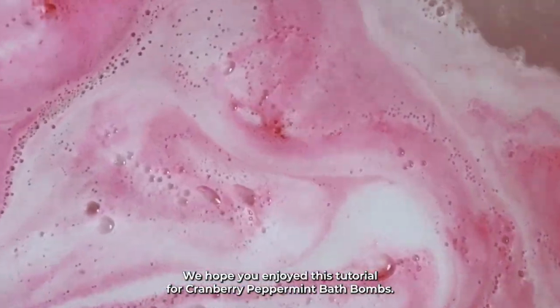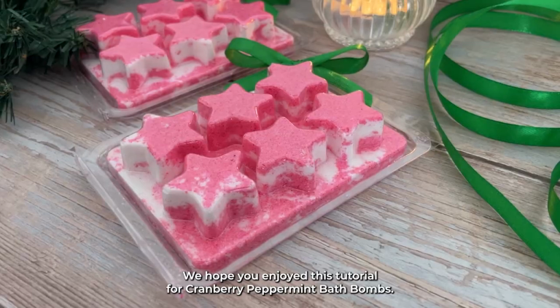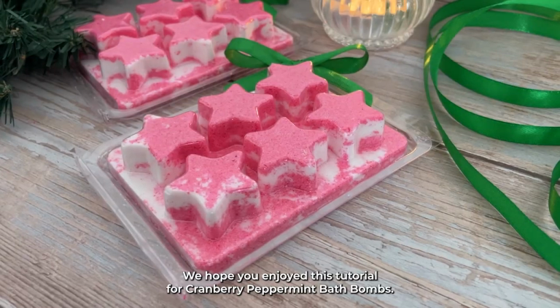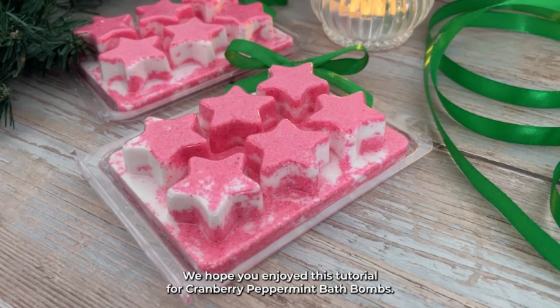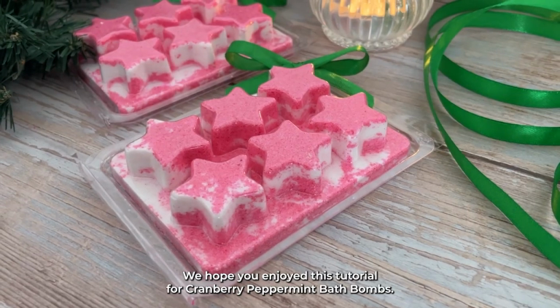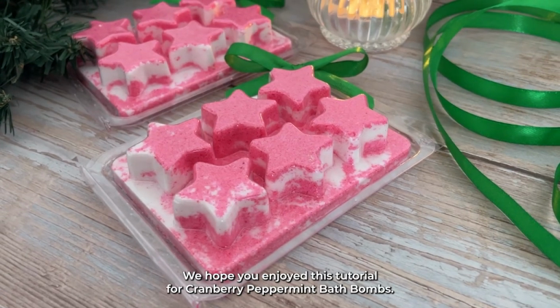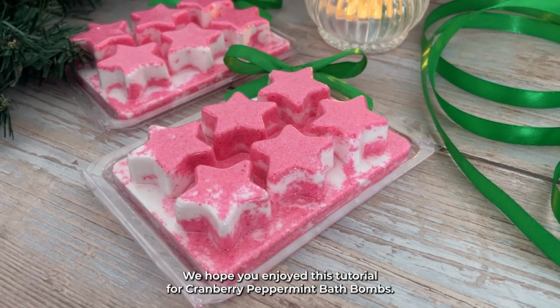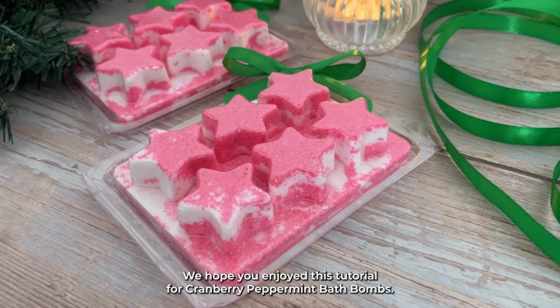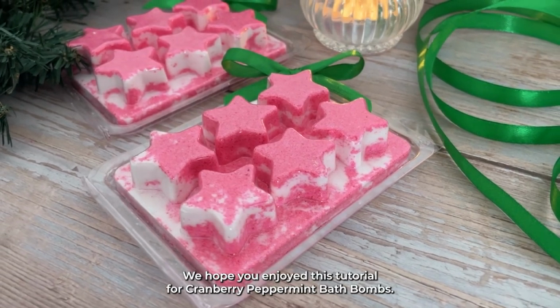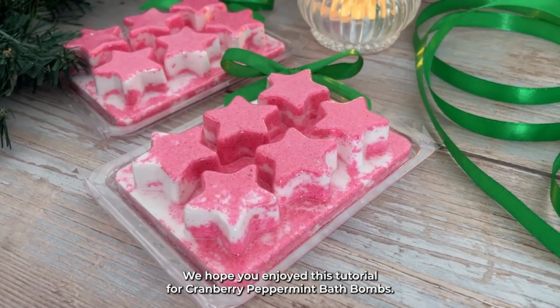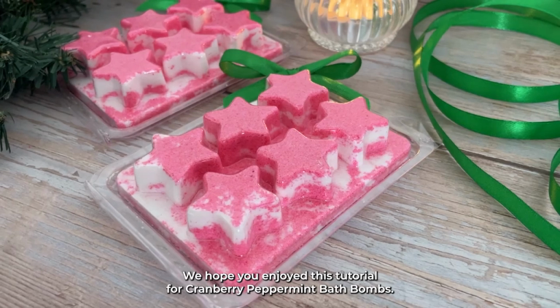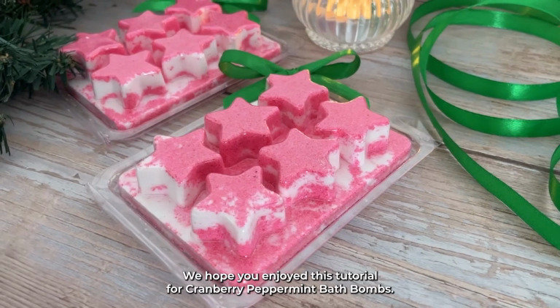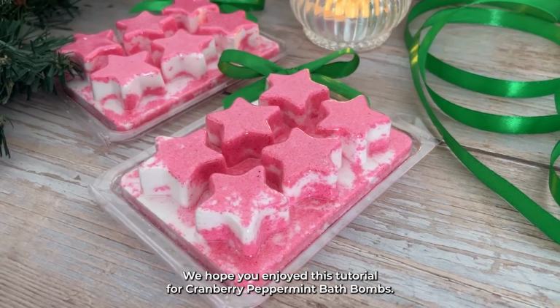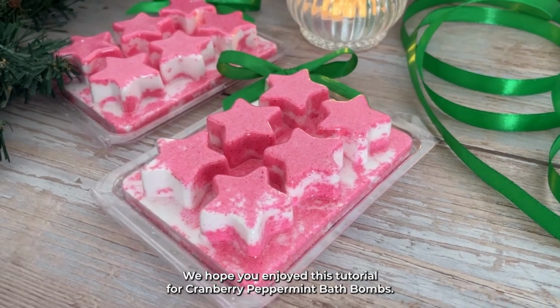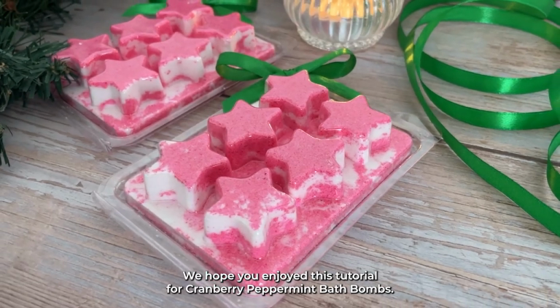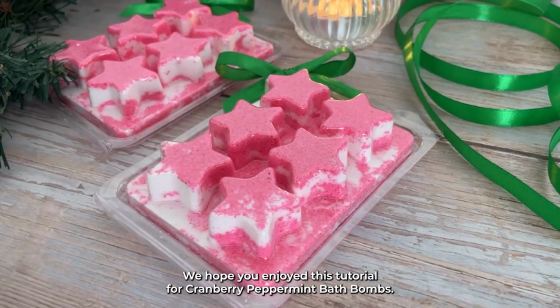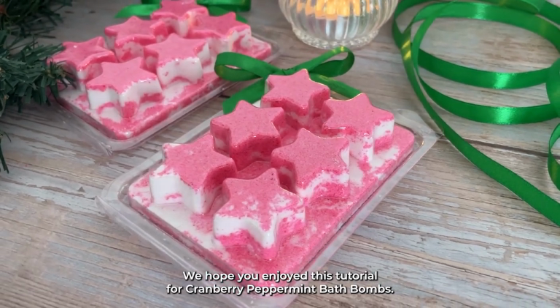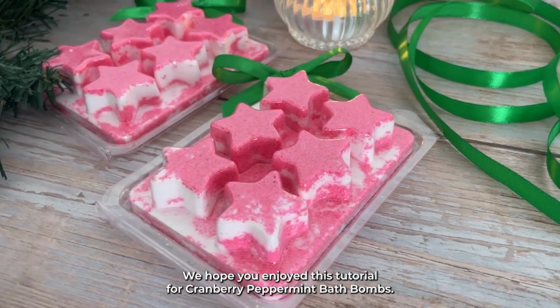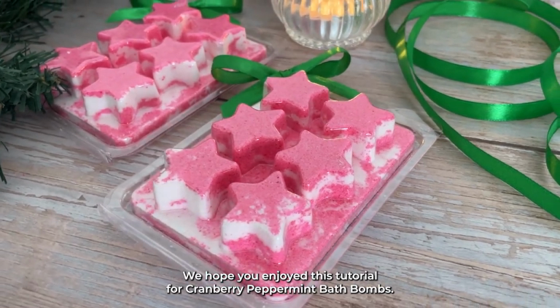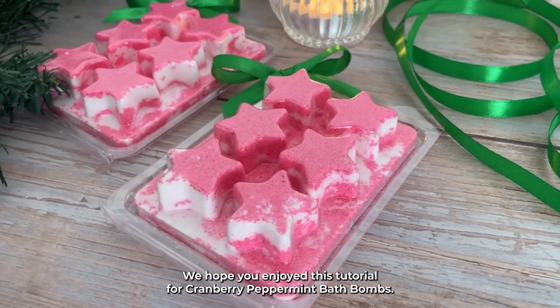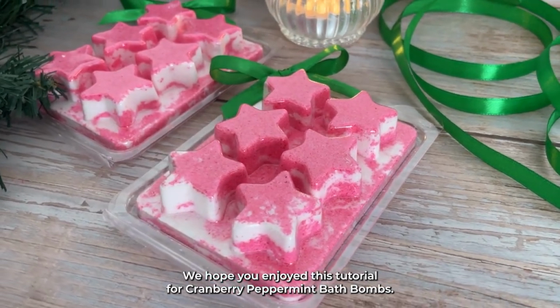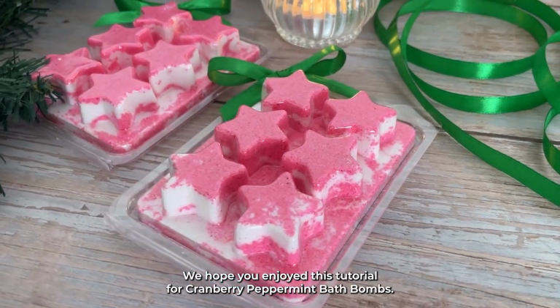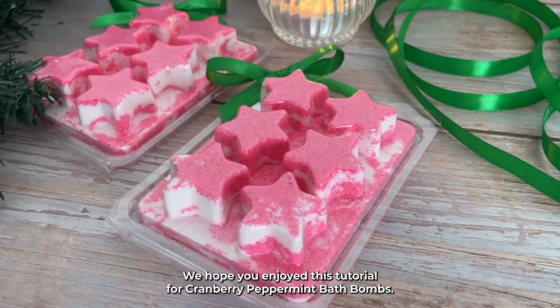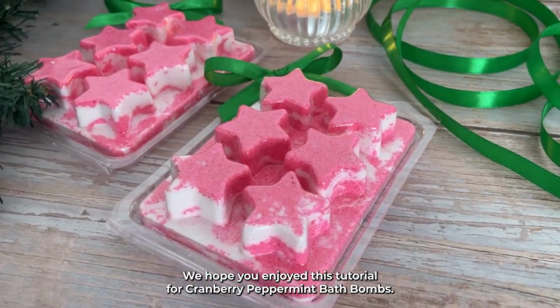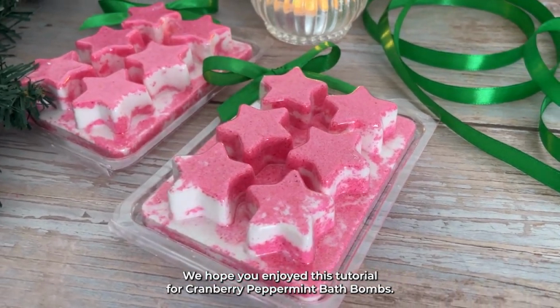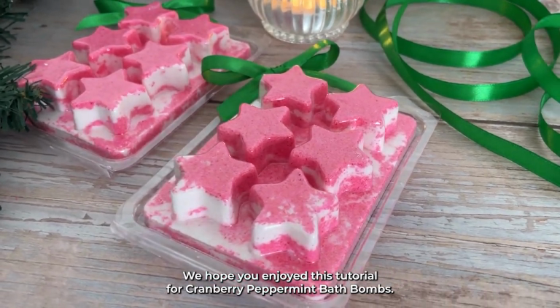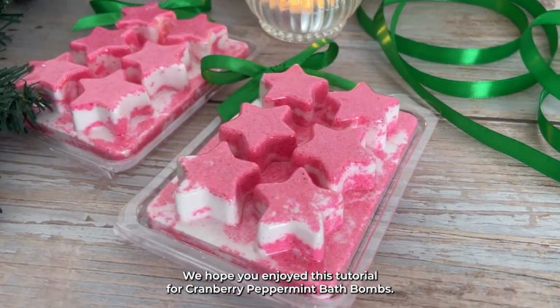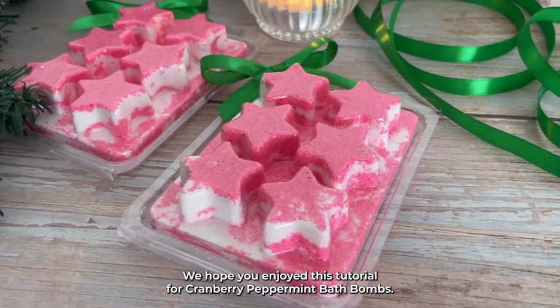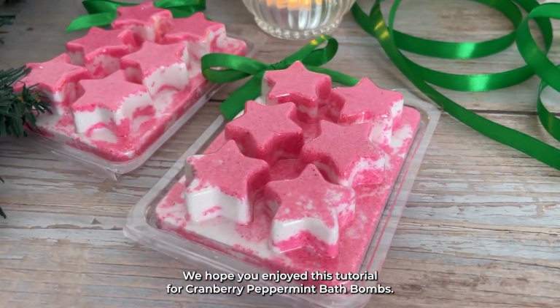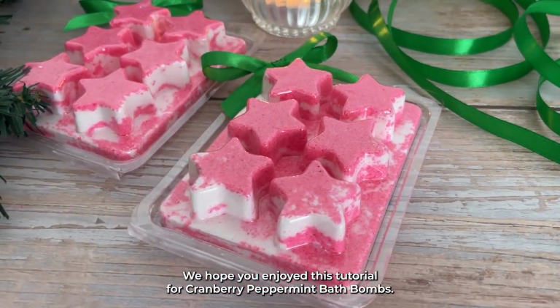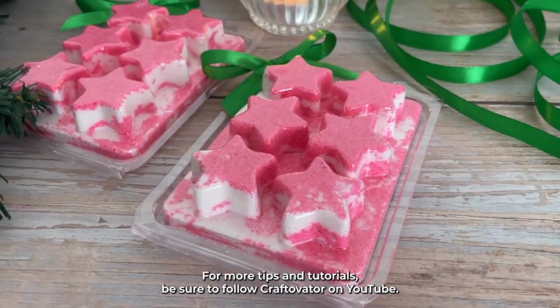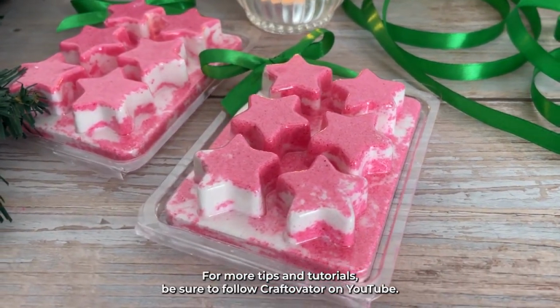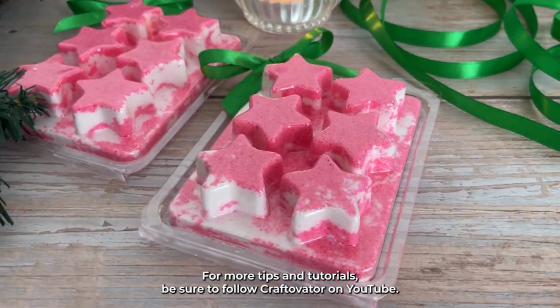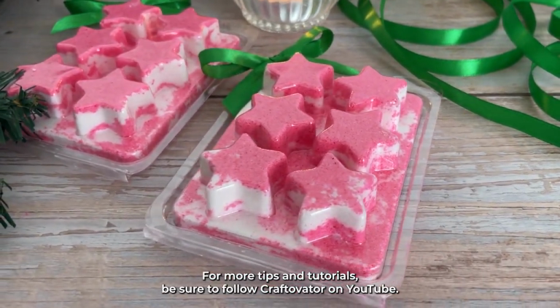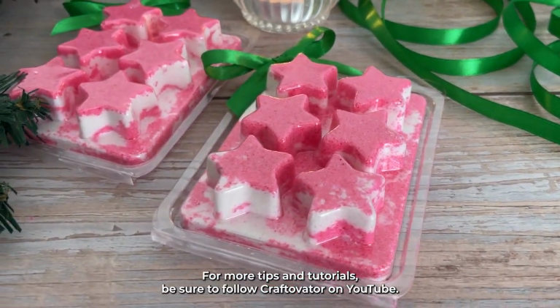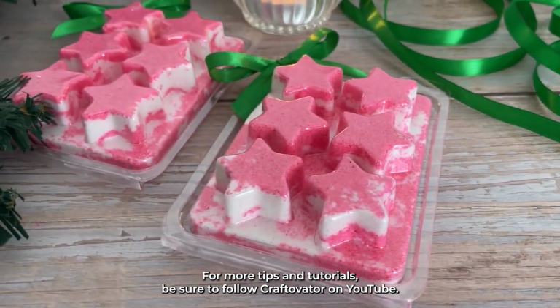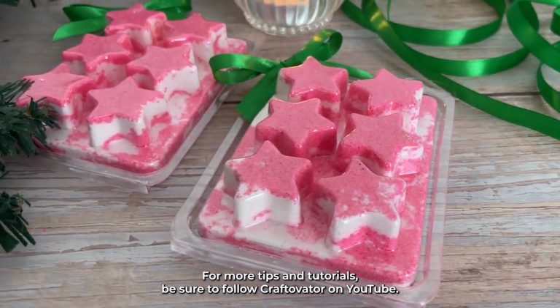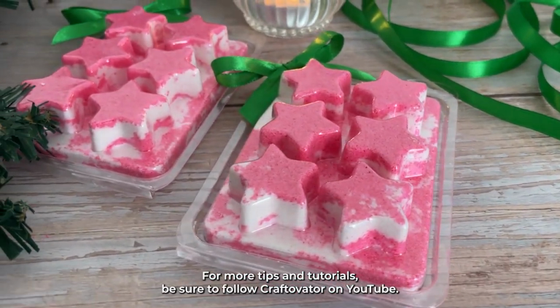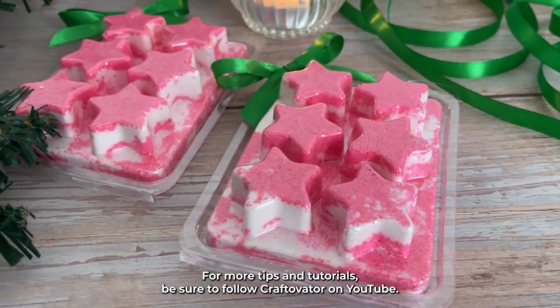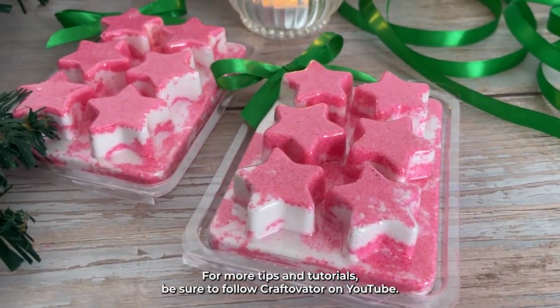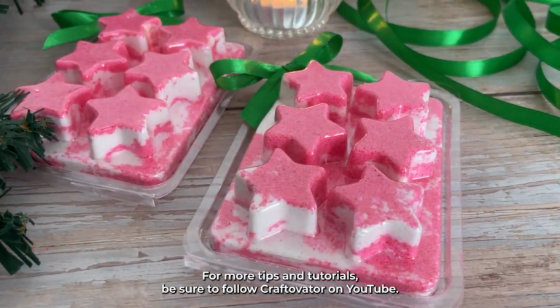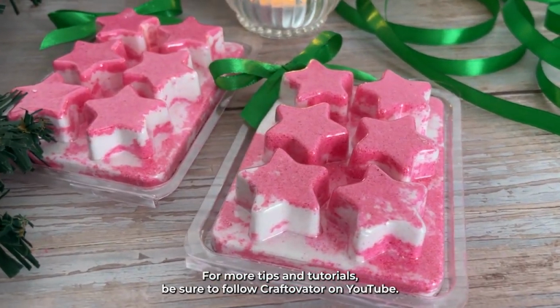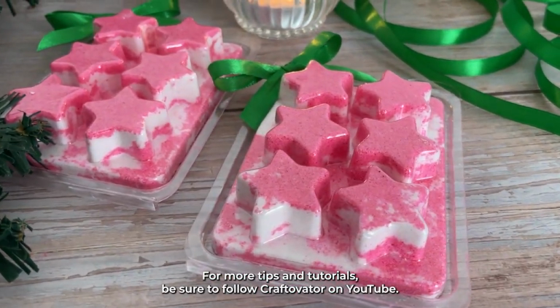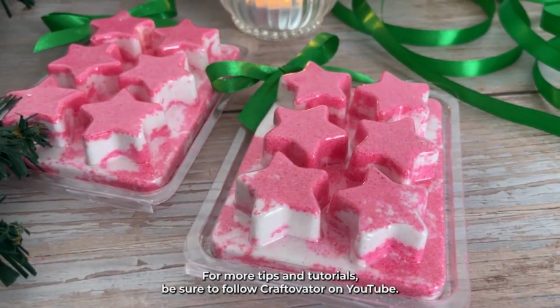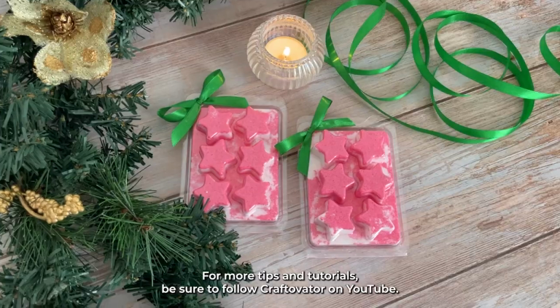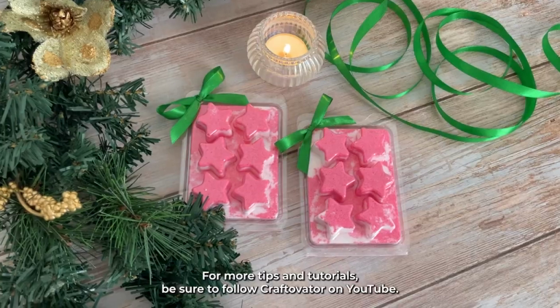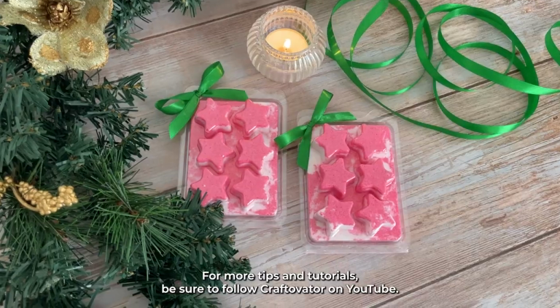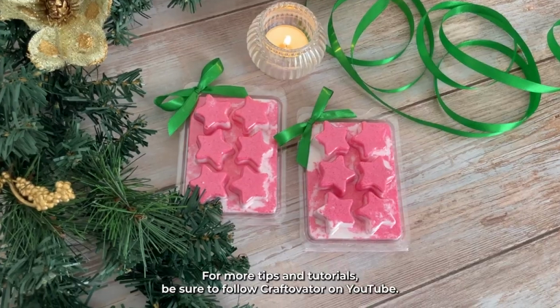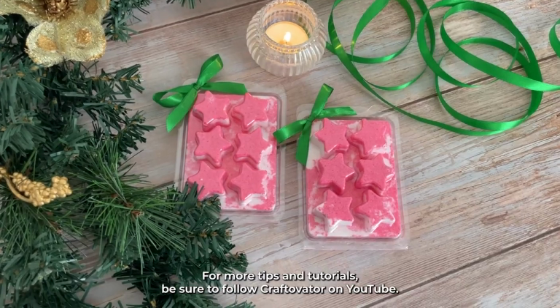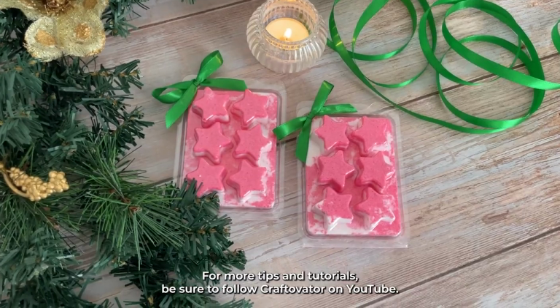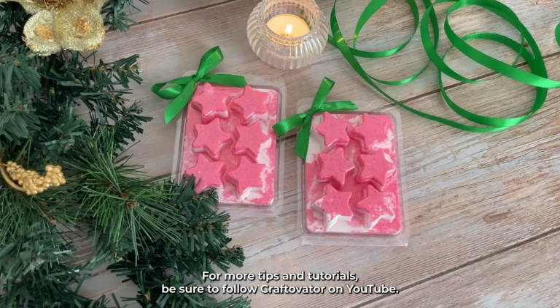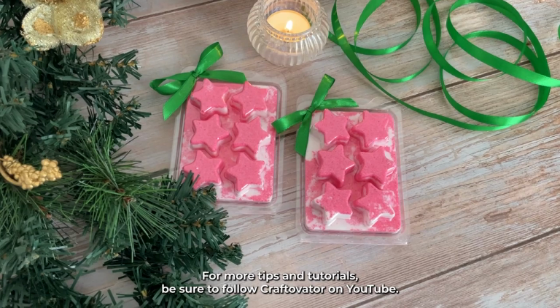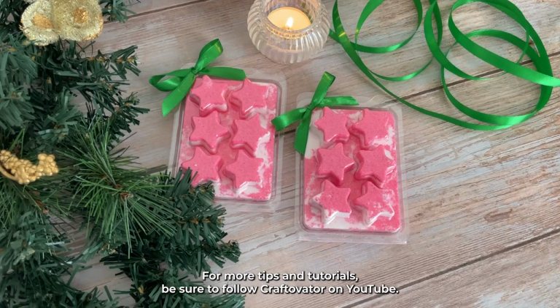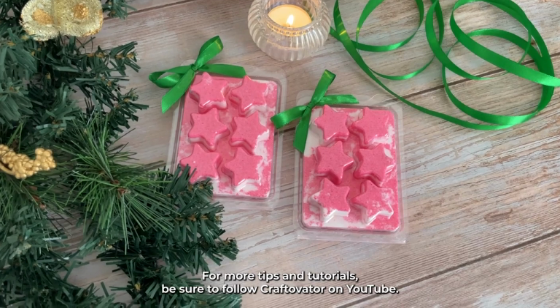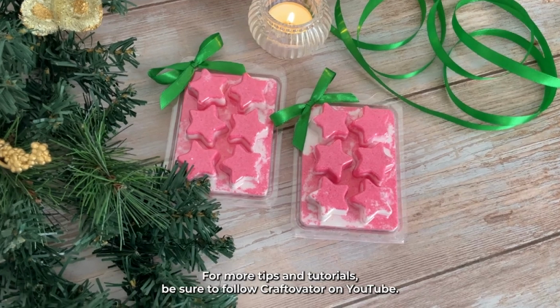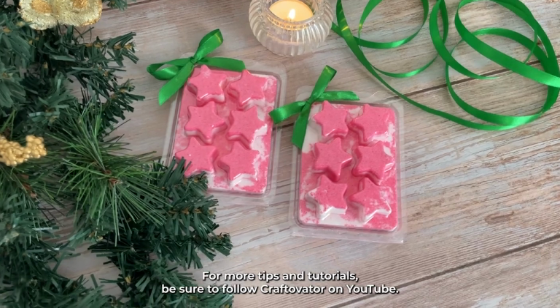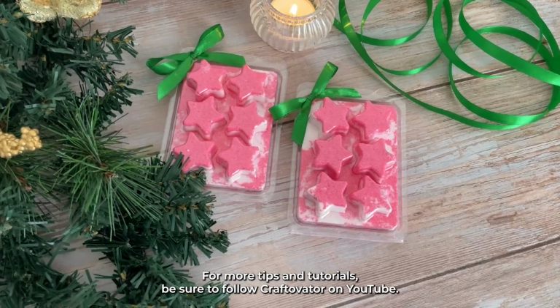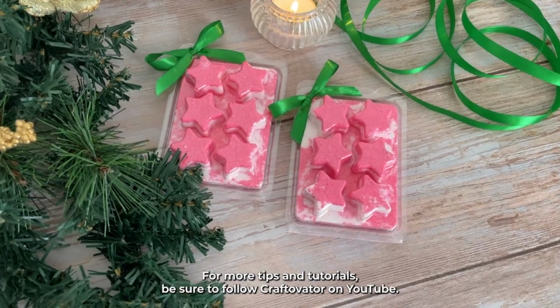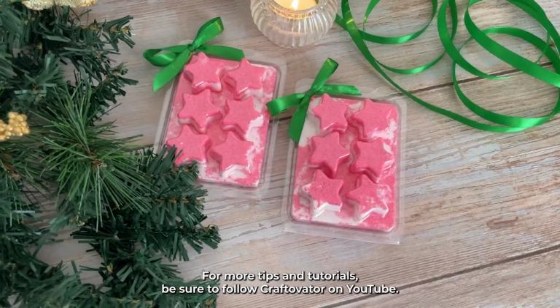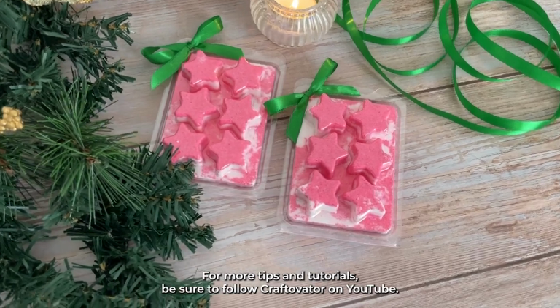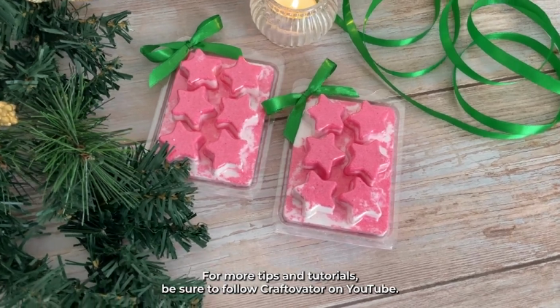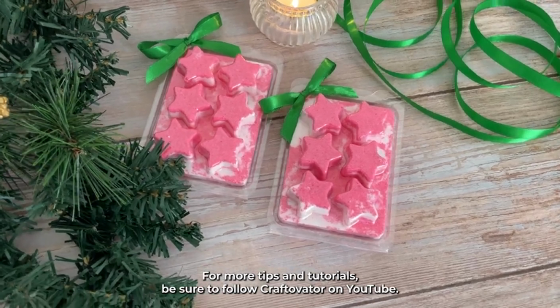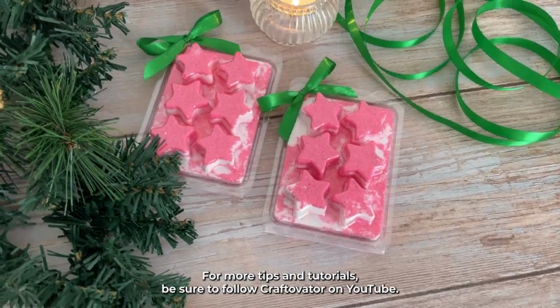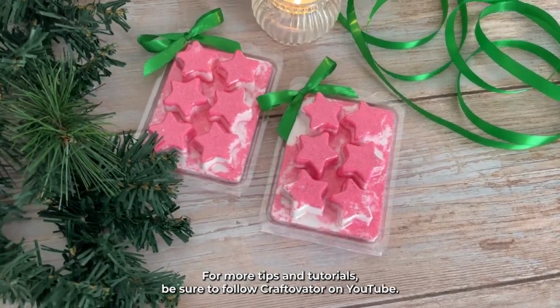We hope you enjoyed this tutorial for cranberry peppermint bath bombs. For more tips and tutorials, be sure to follow Craftivator on YouTube.